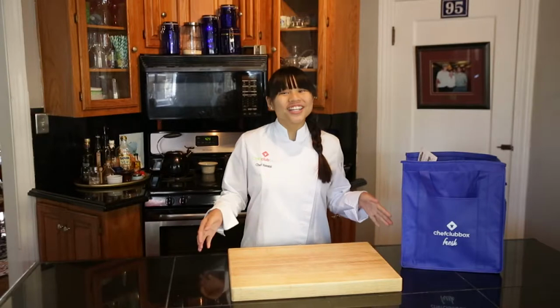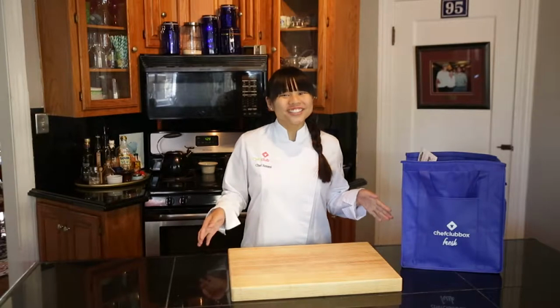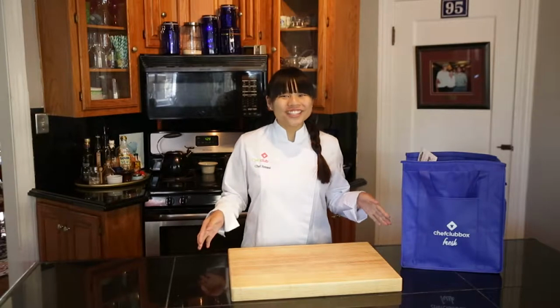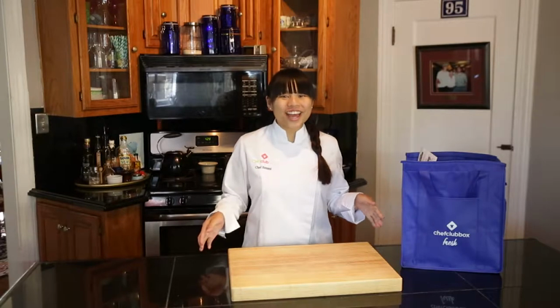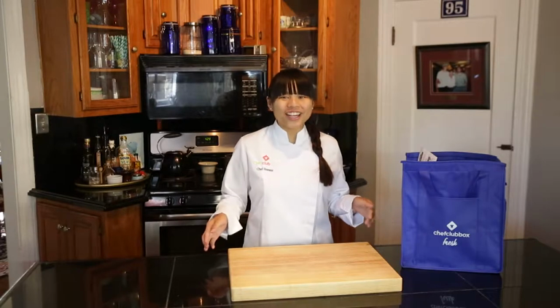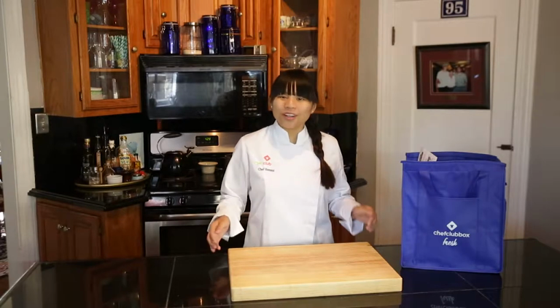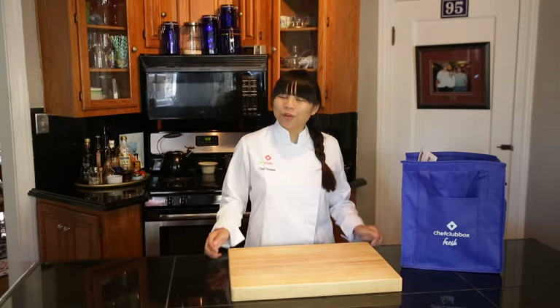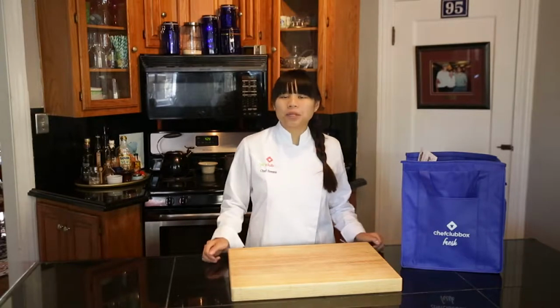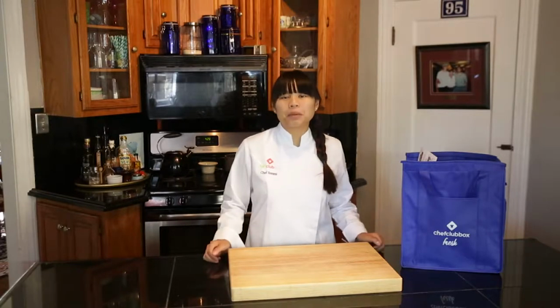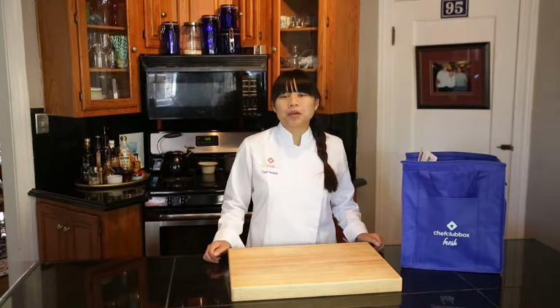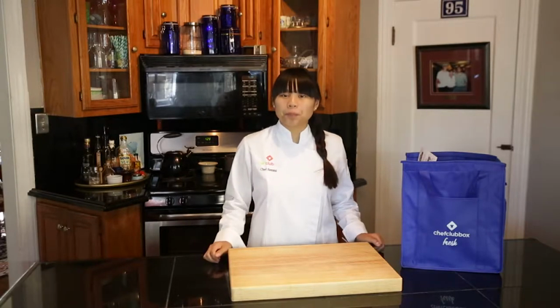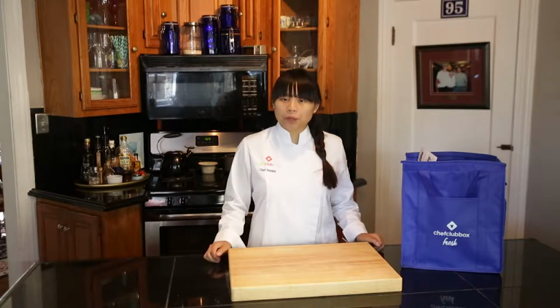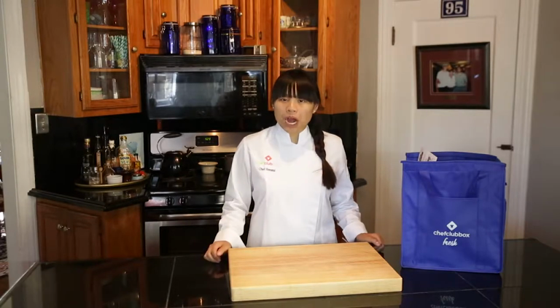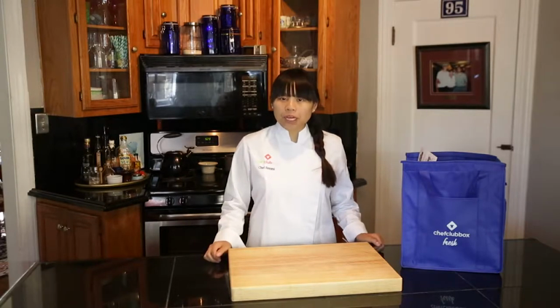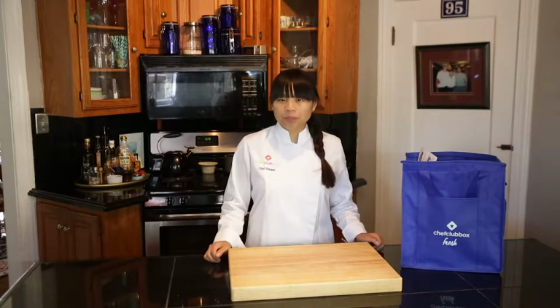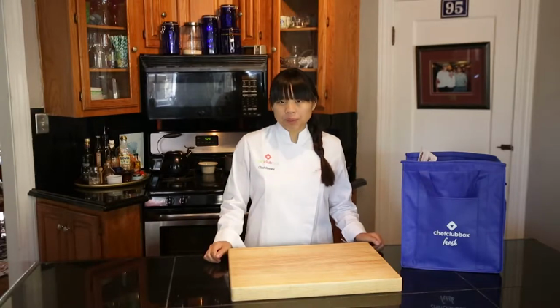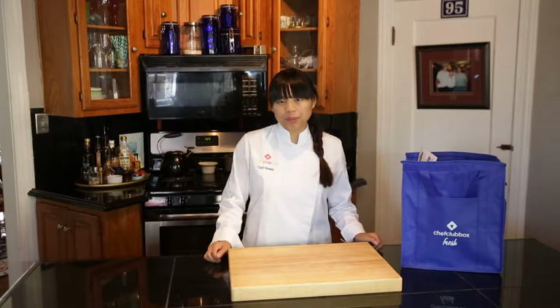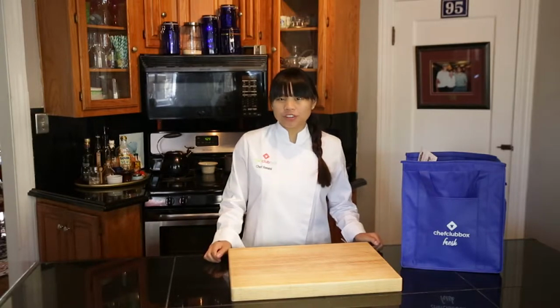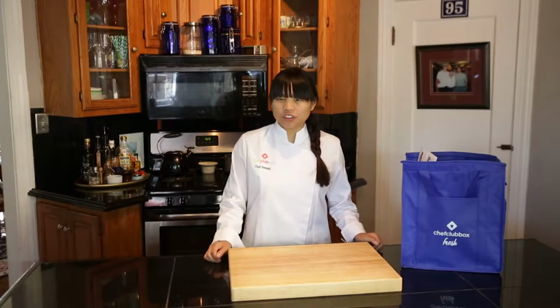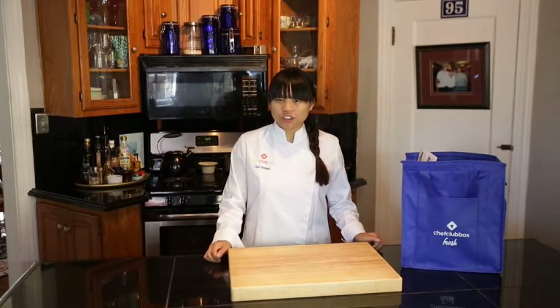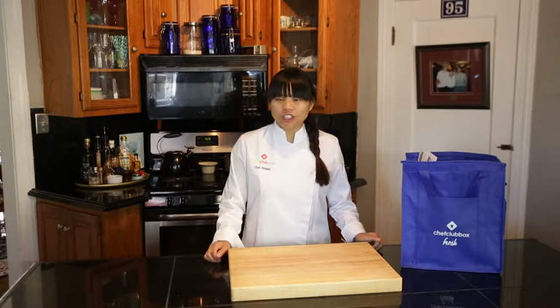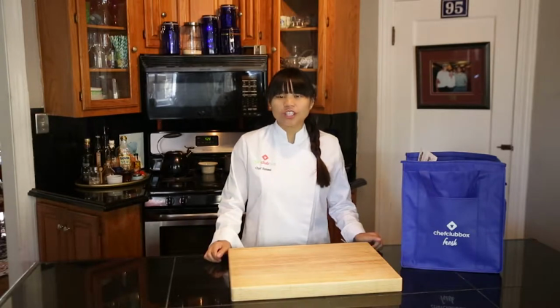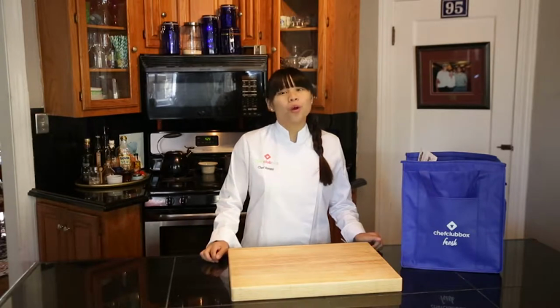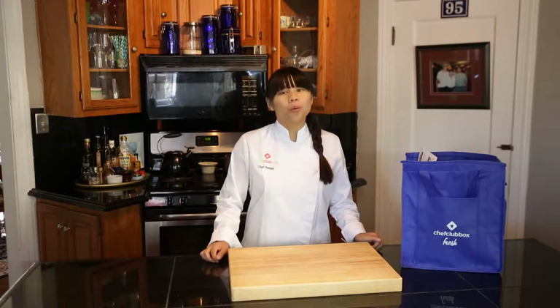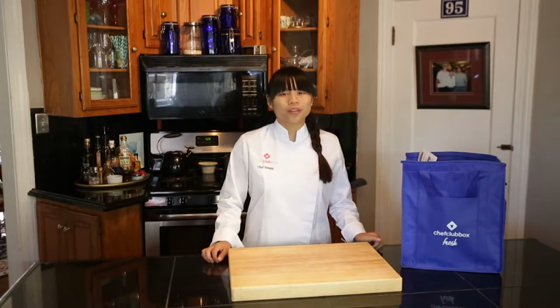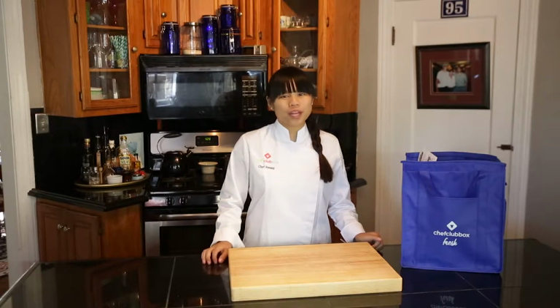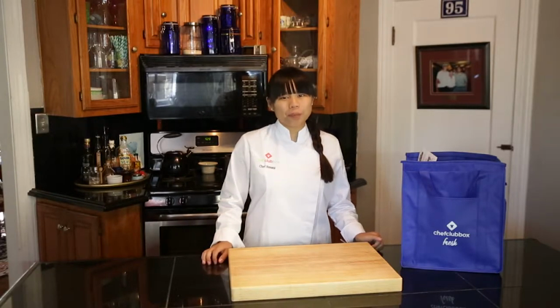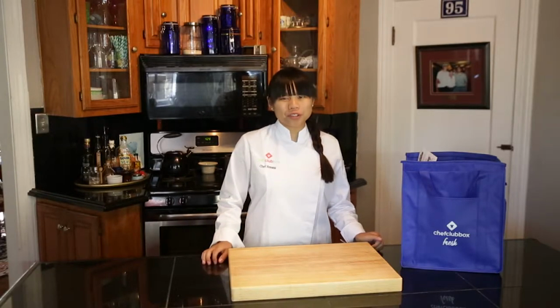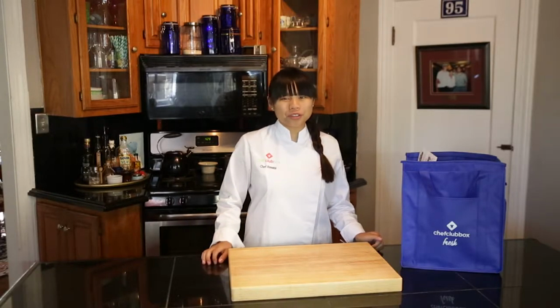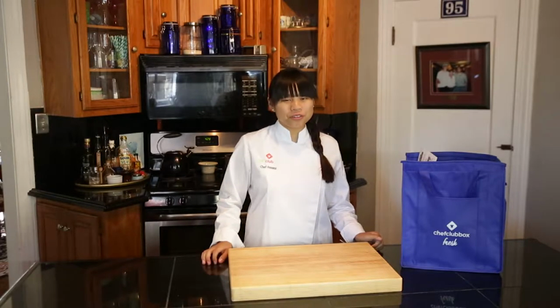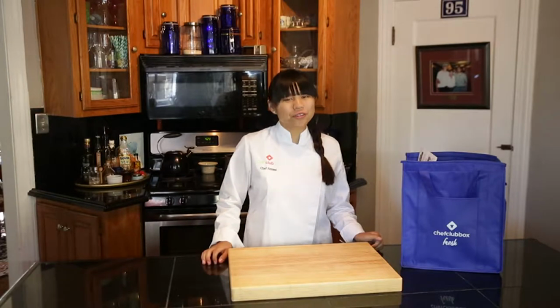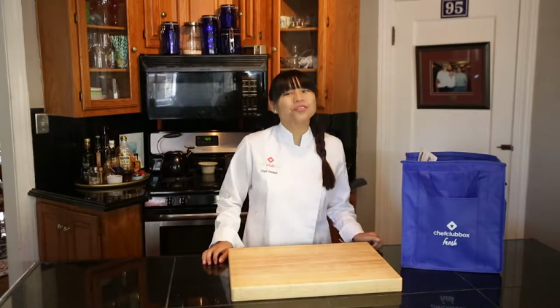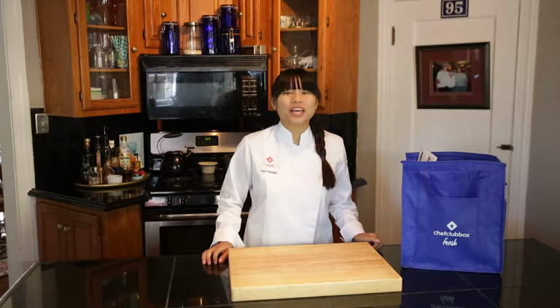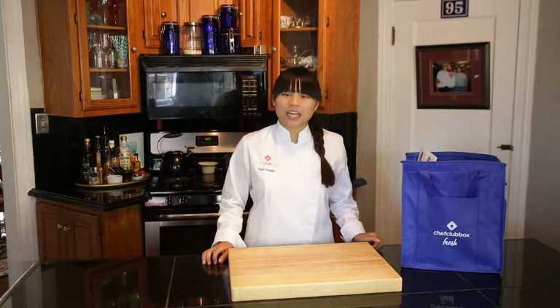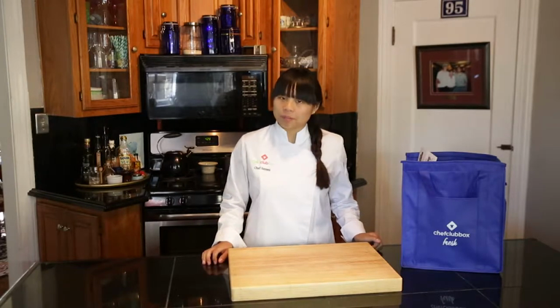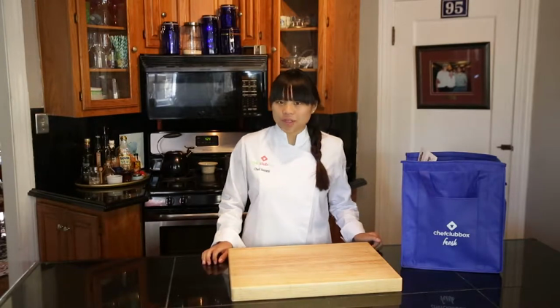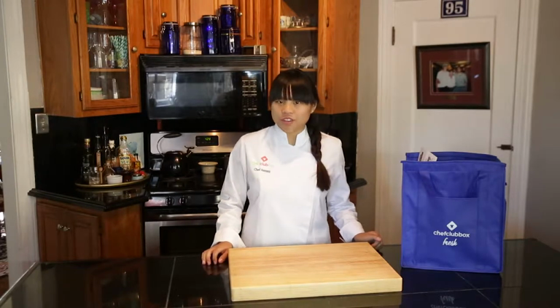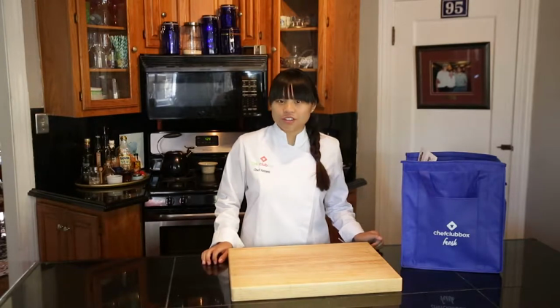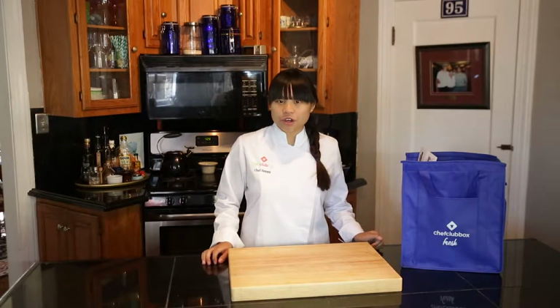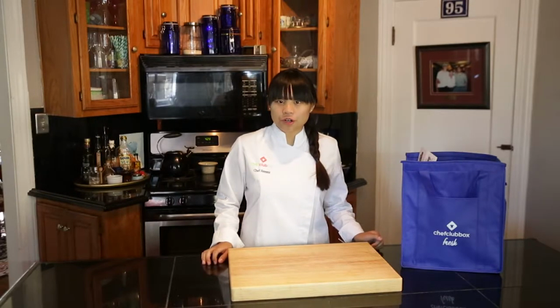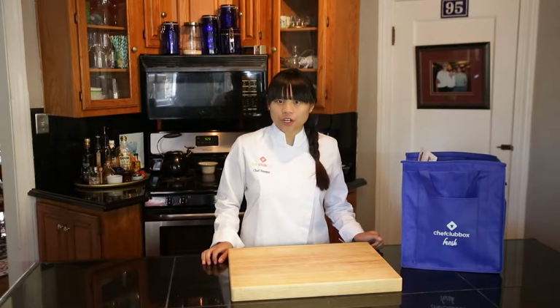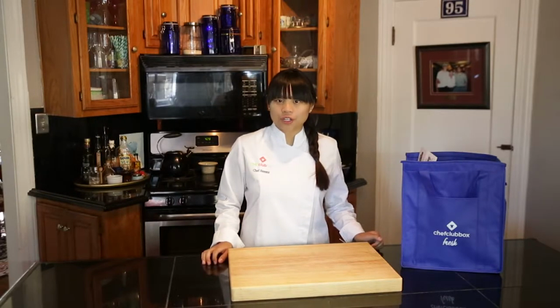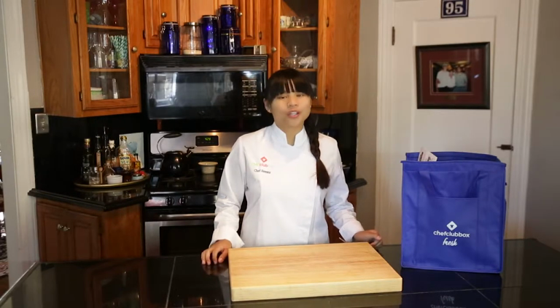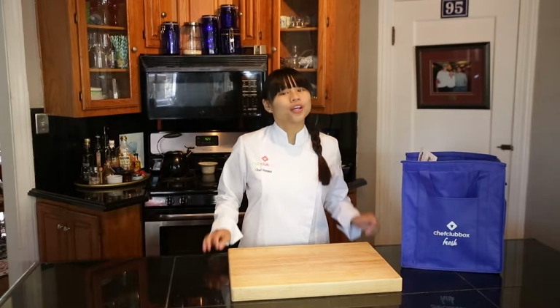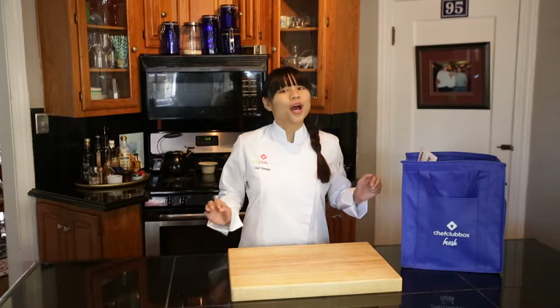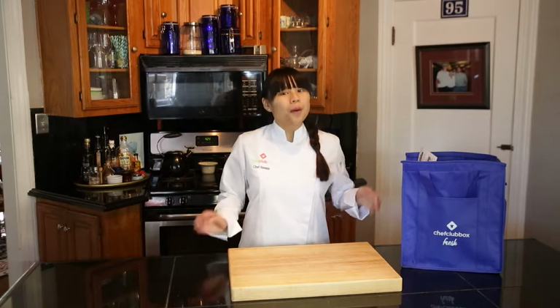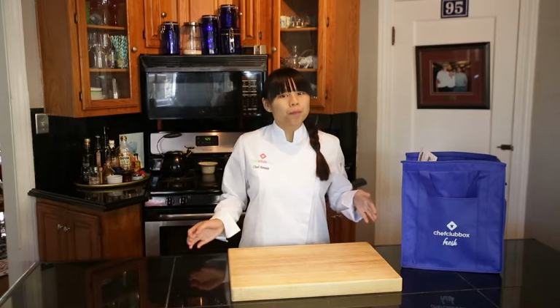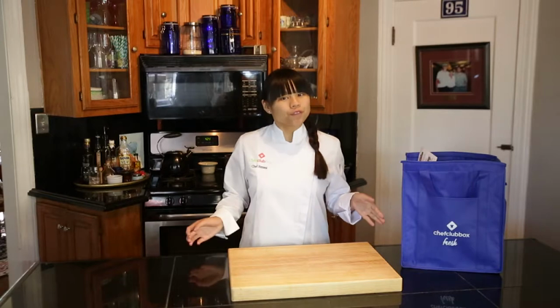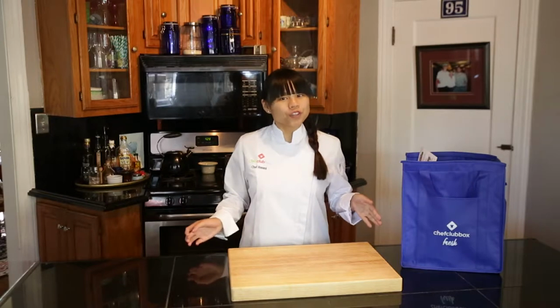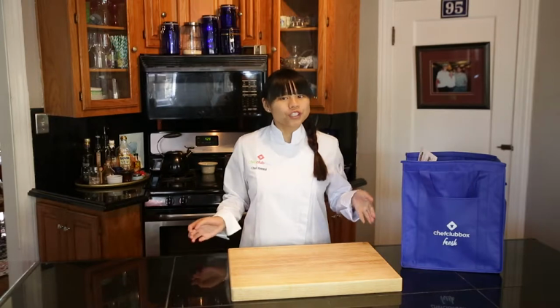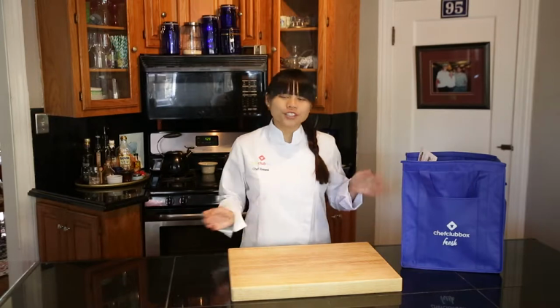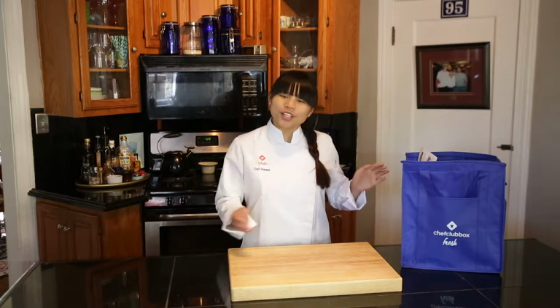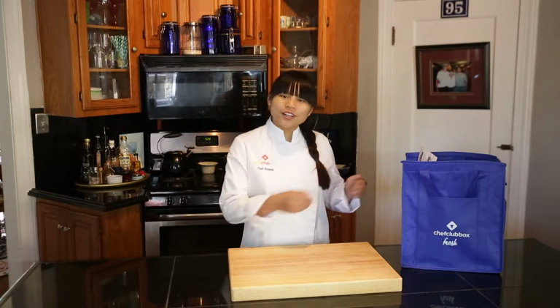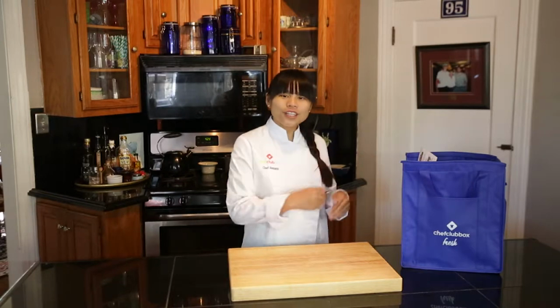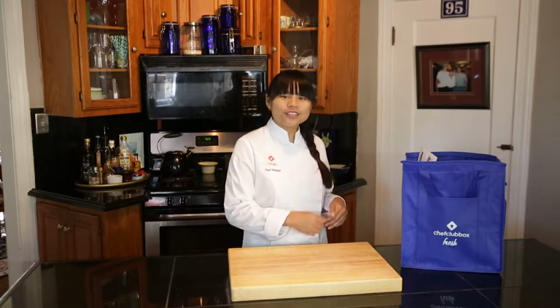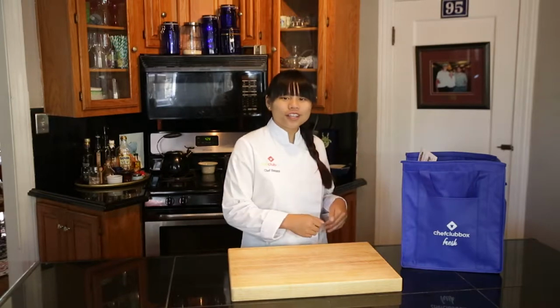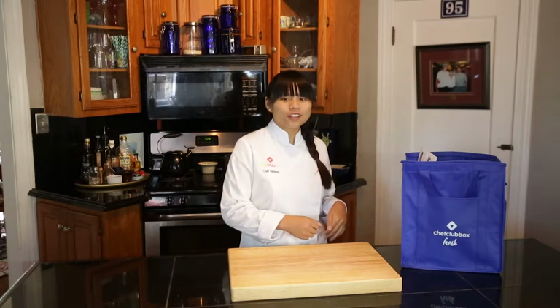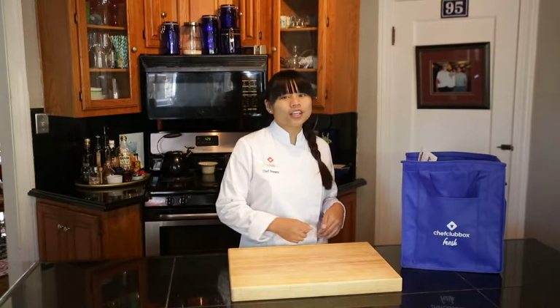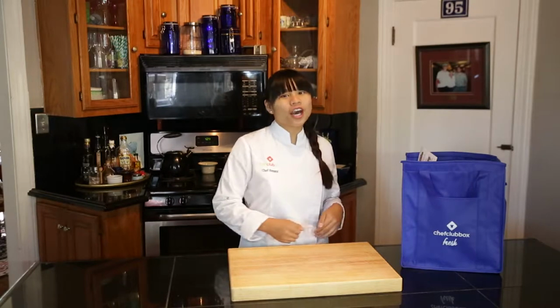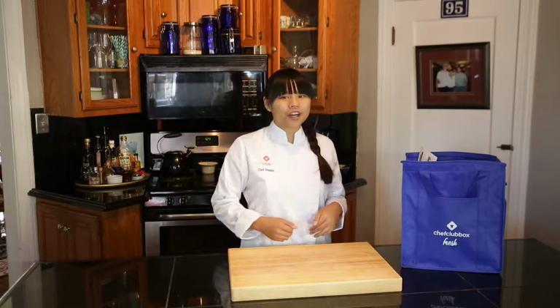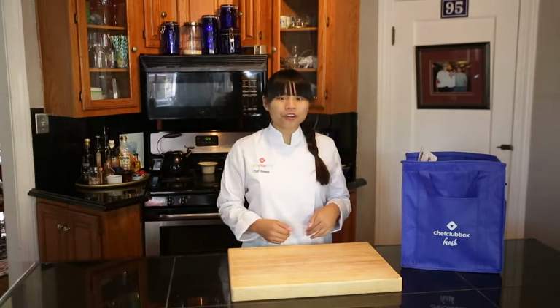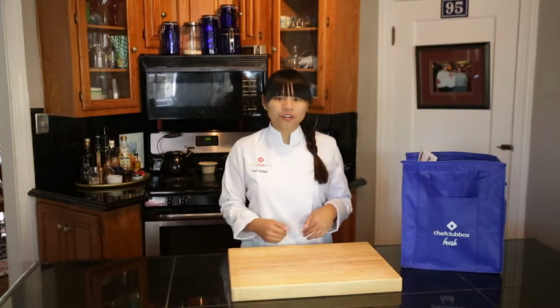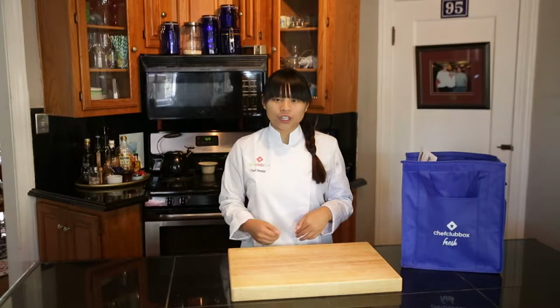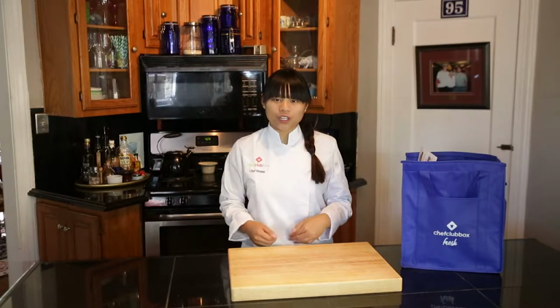Today we're going to make Moroccan meatball tagine with lemon couscous and a minted yogurt. But first, let's take a look at our ingredients.